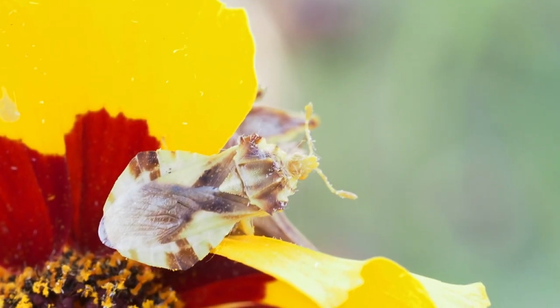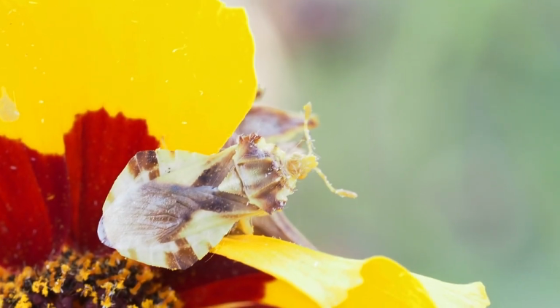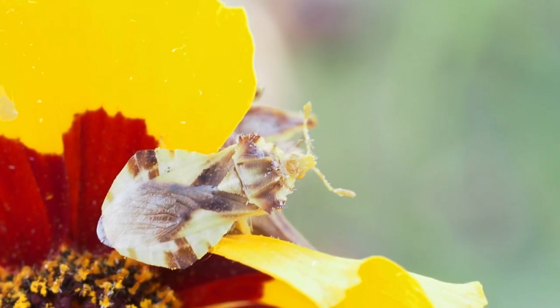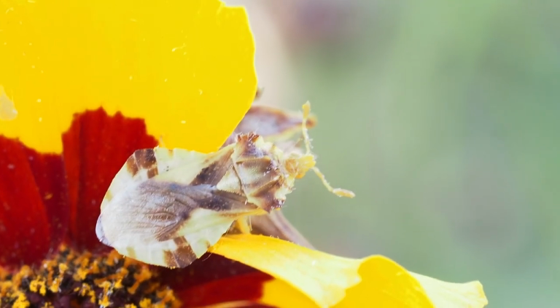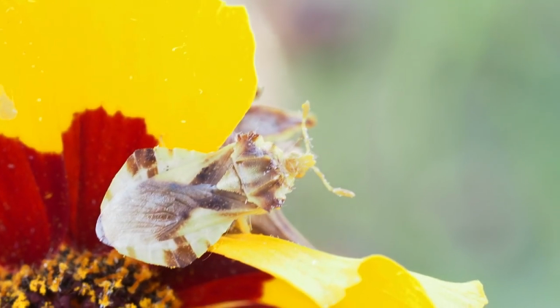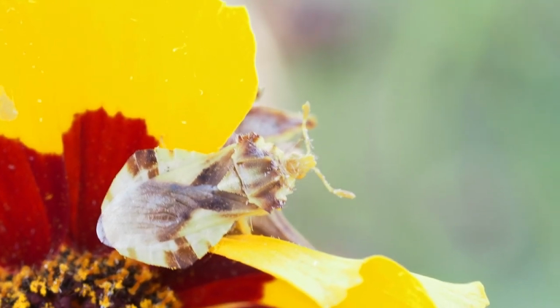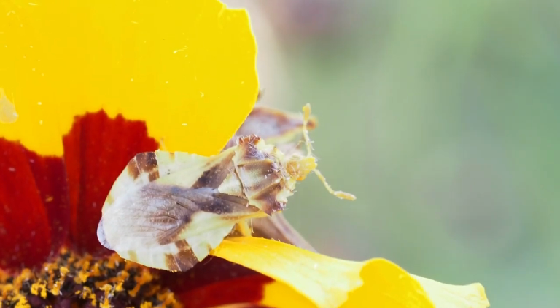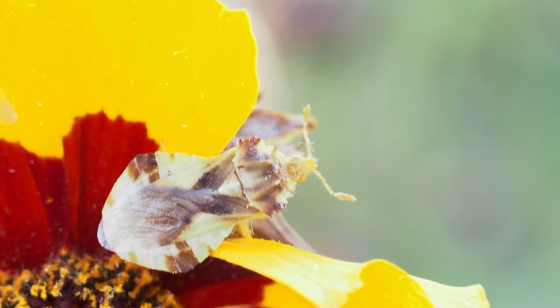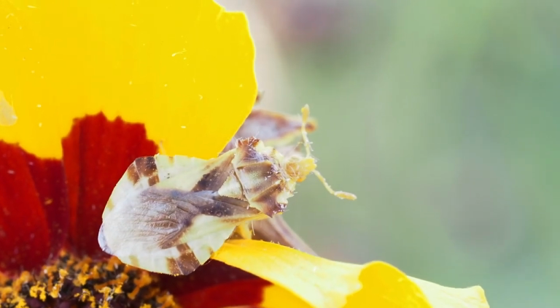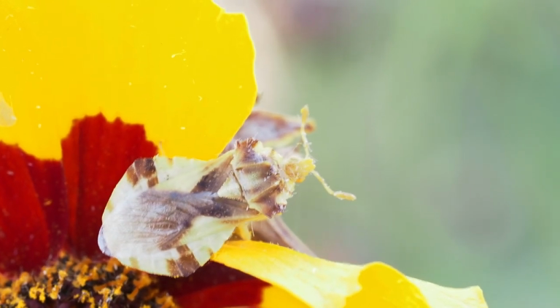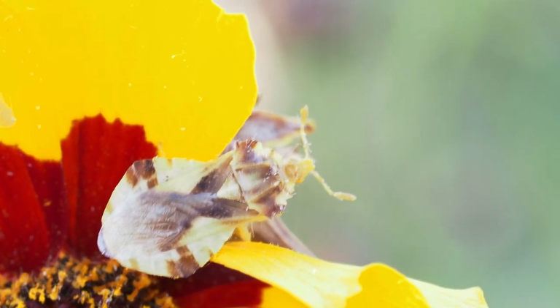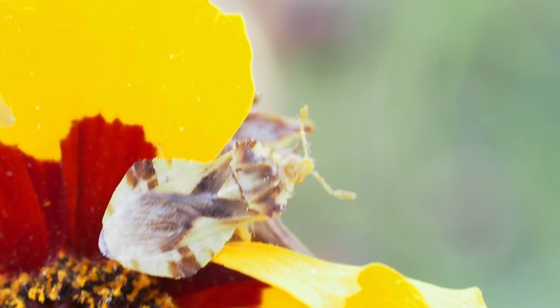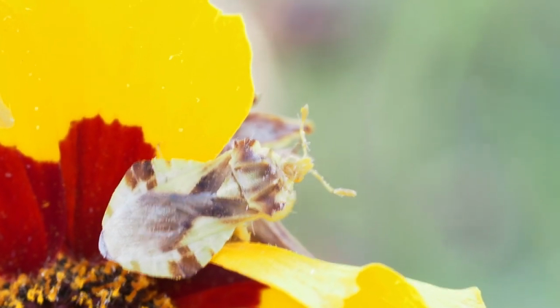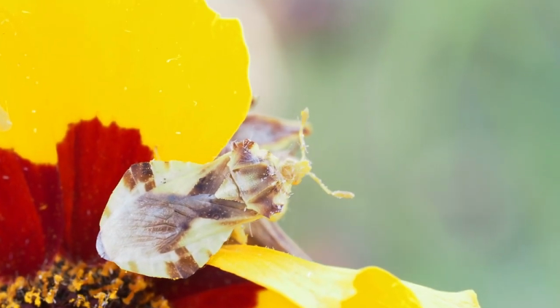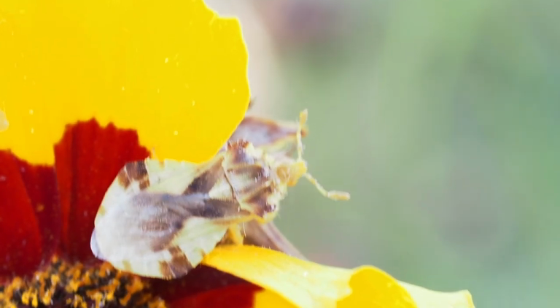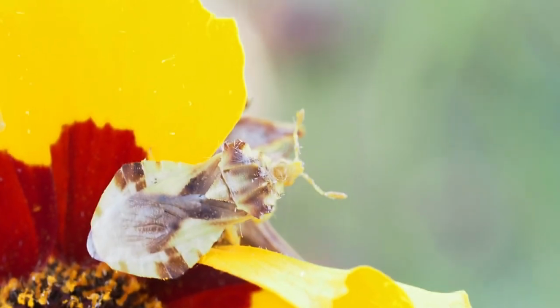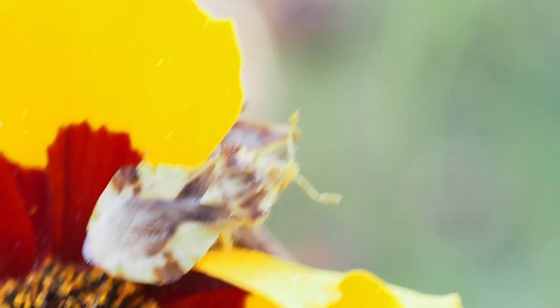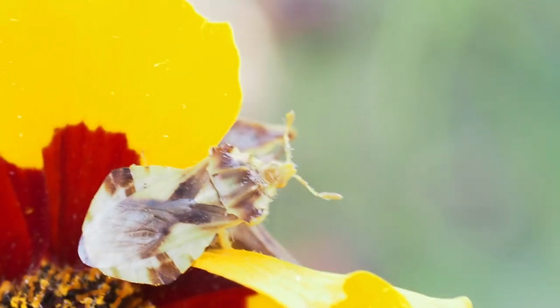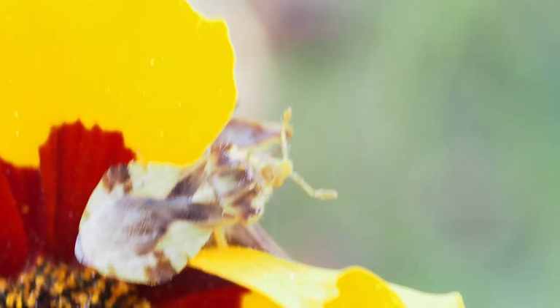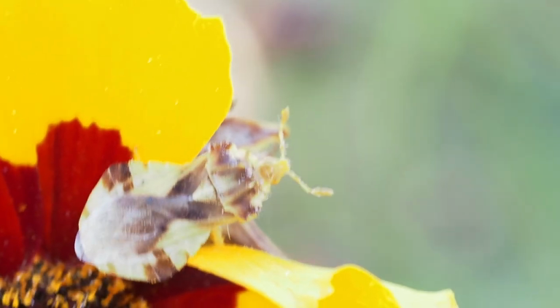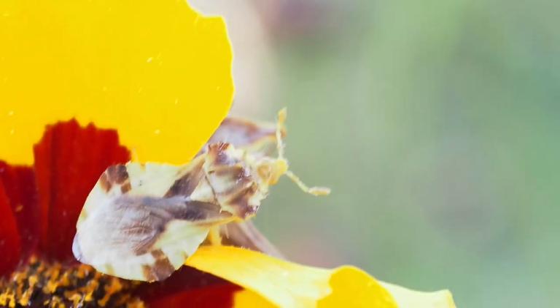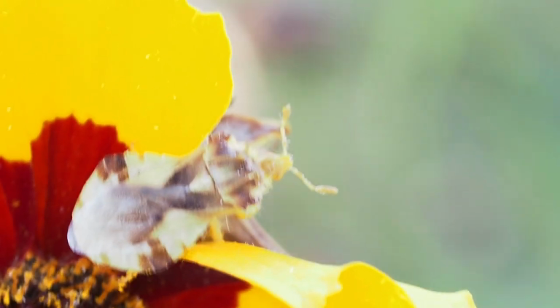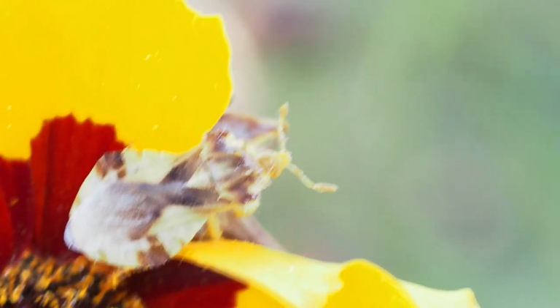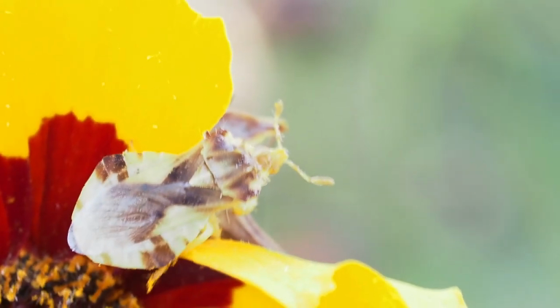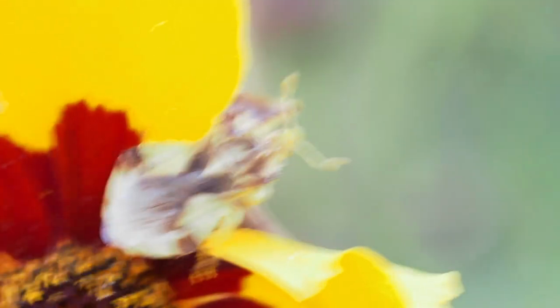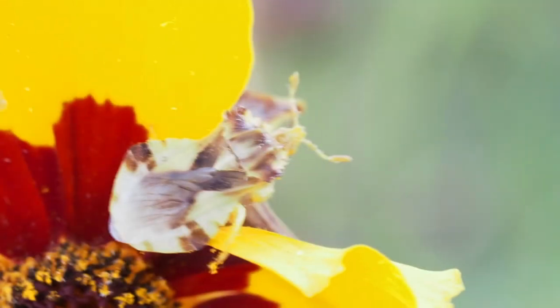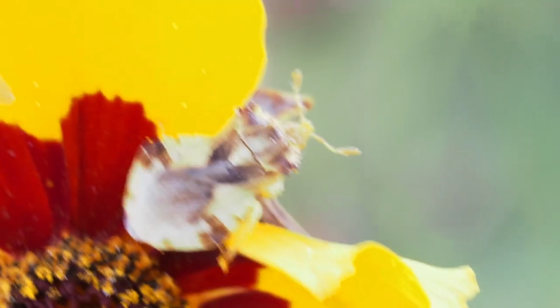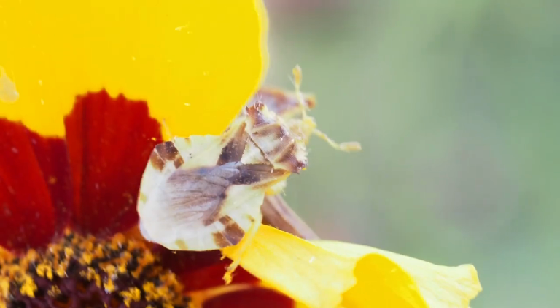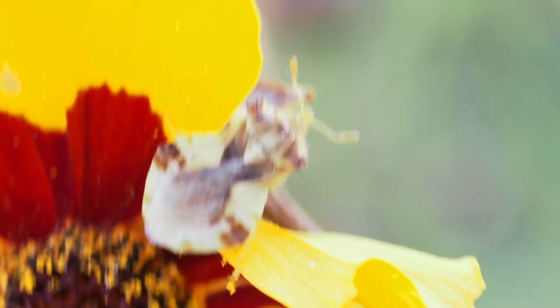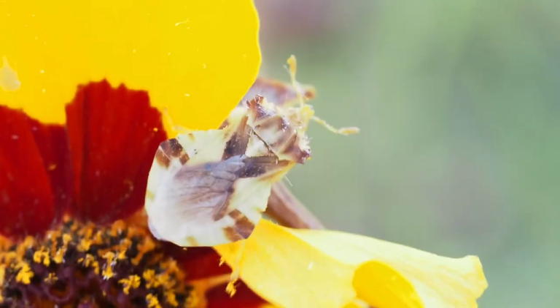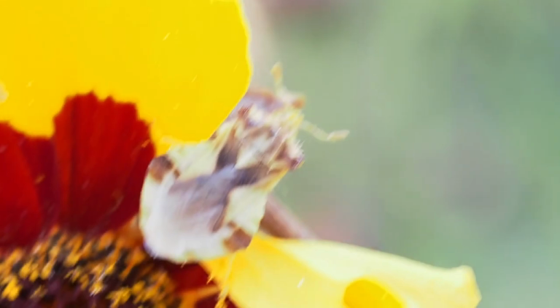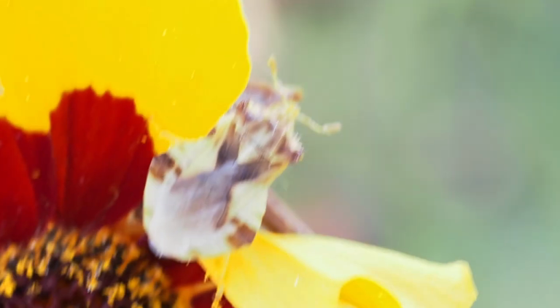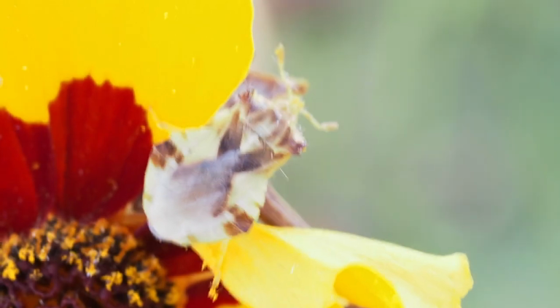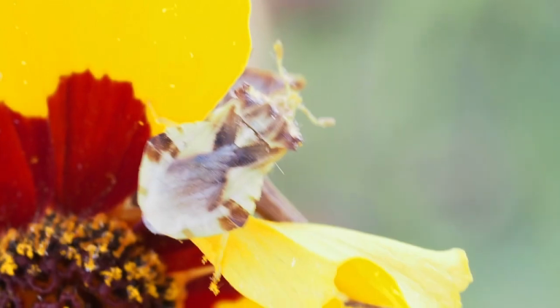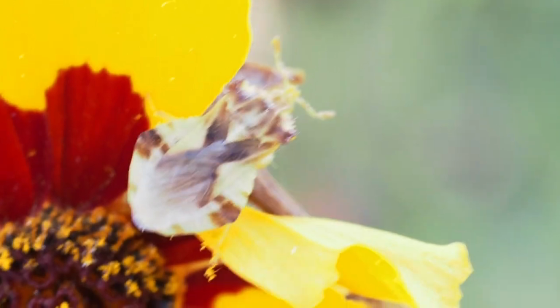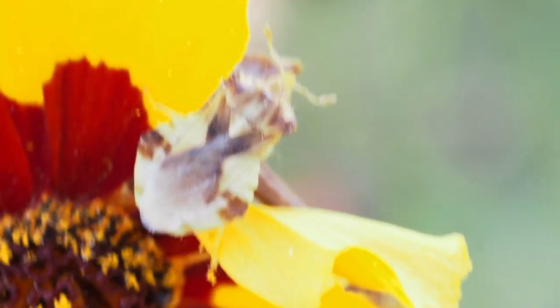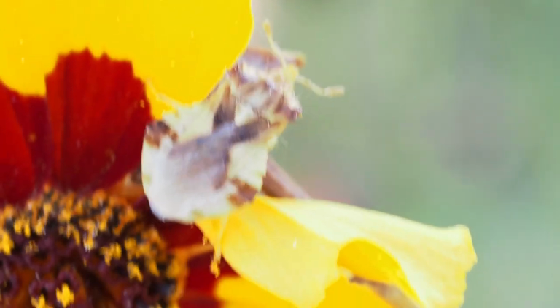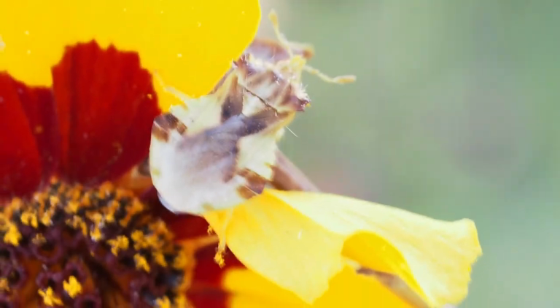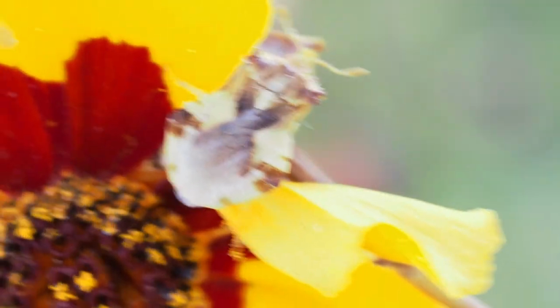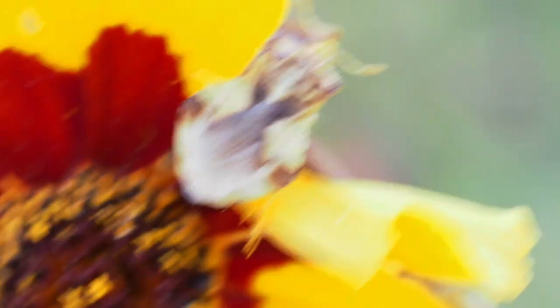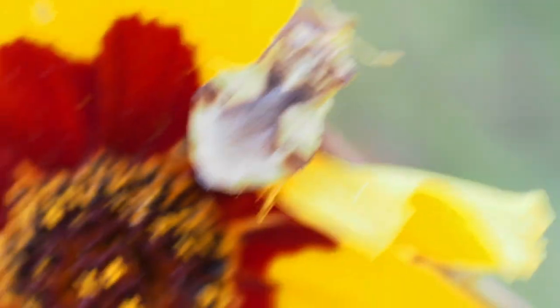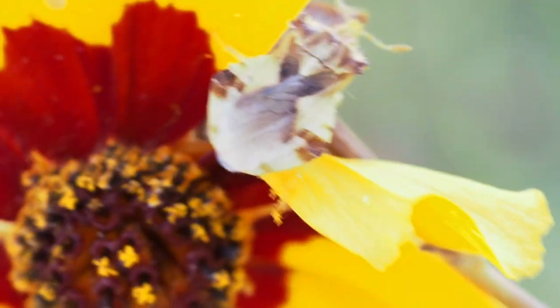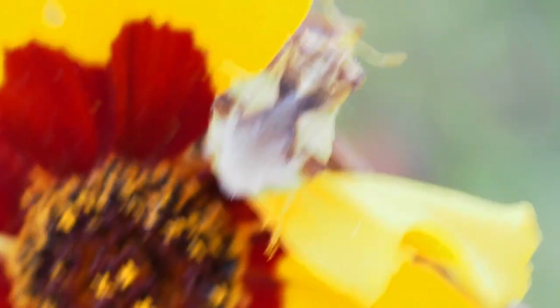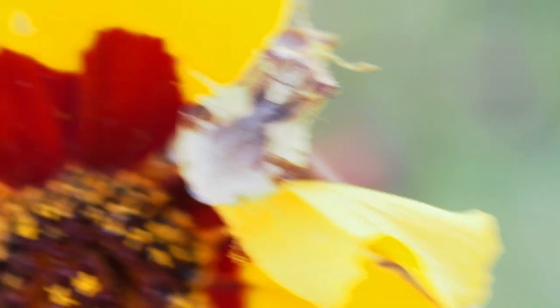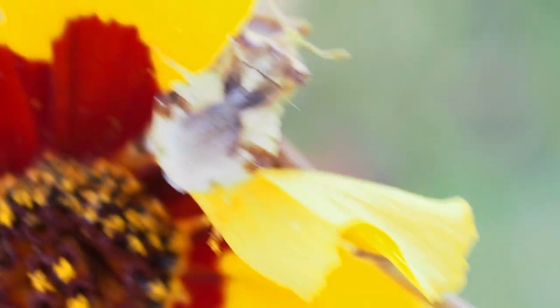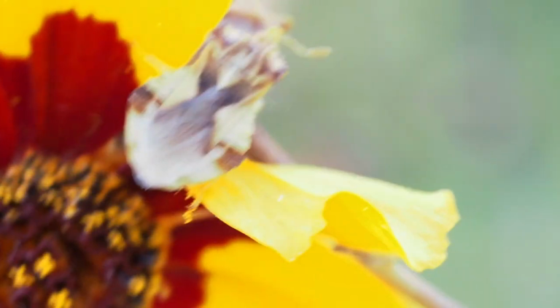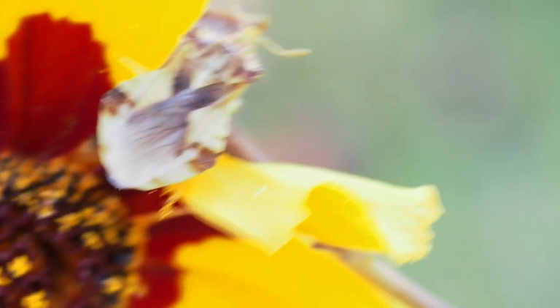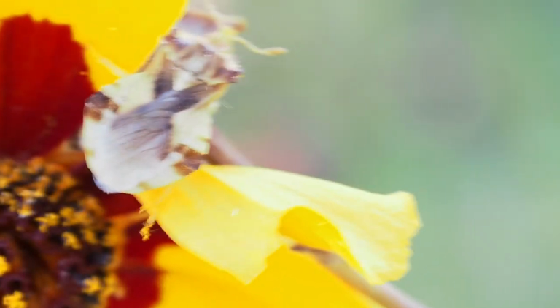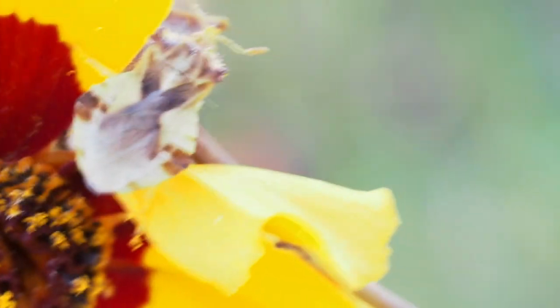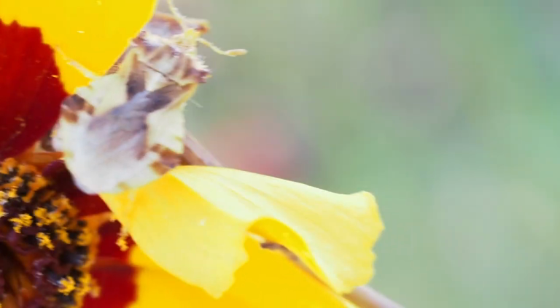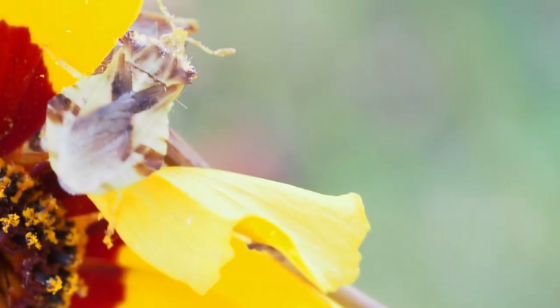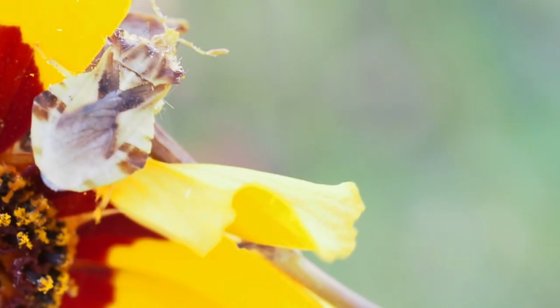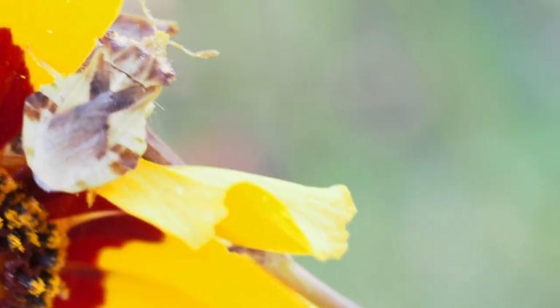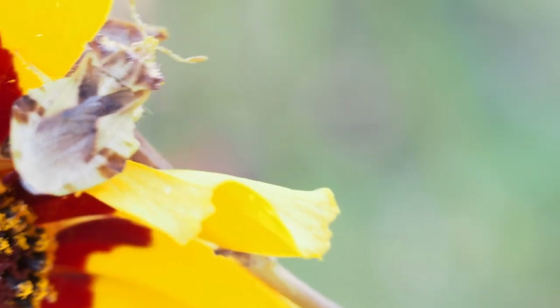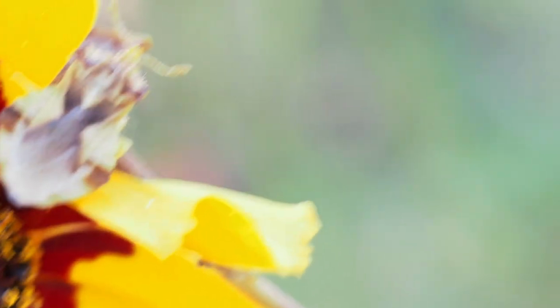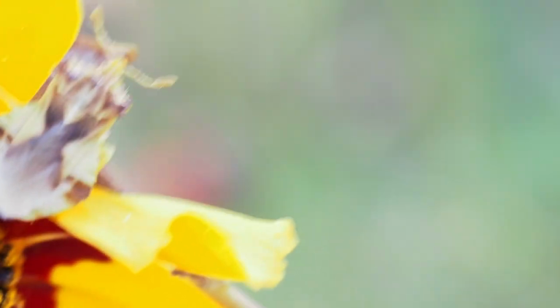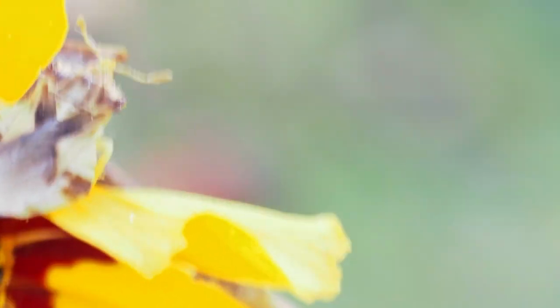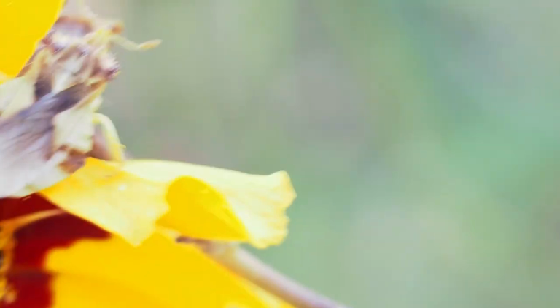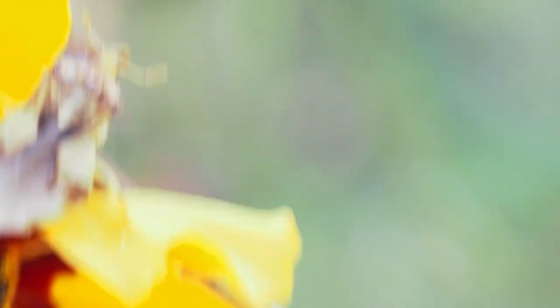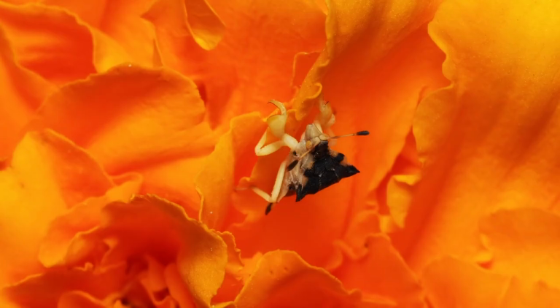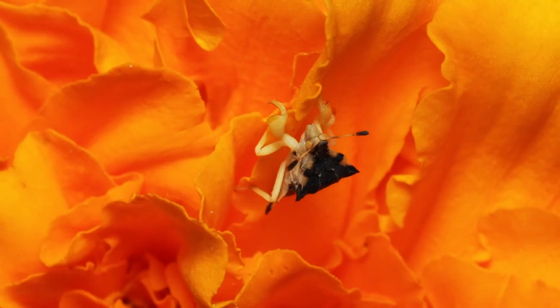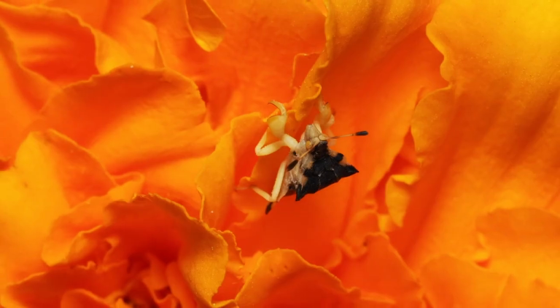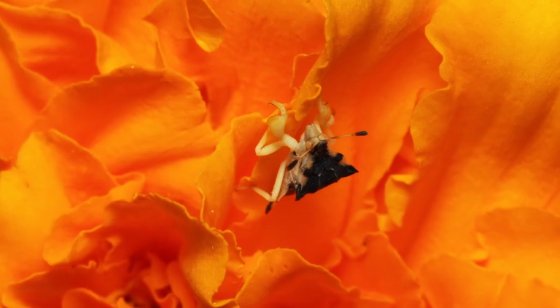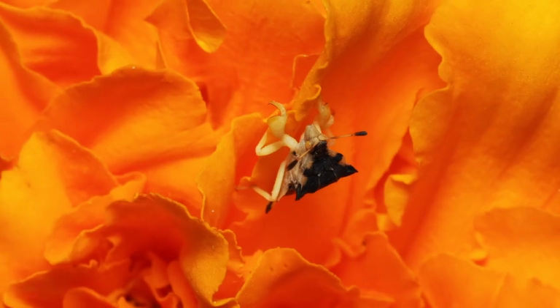Of course, an added benefit of a biodiverse garden is that there are lots of opportunities for macro photography and learning.